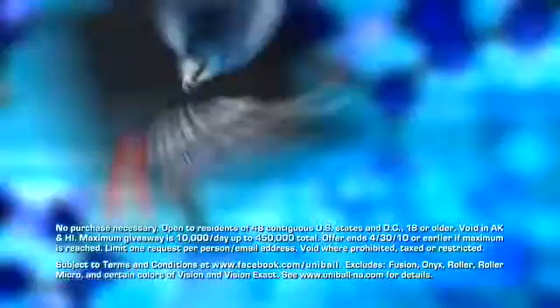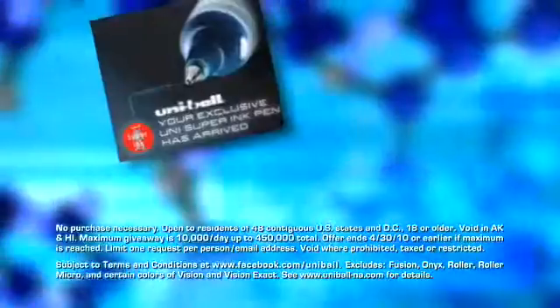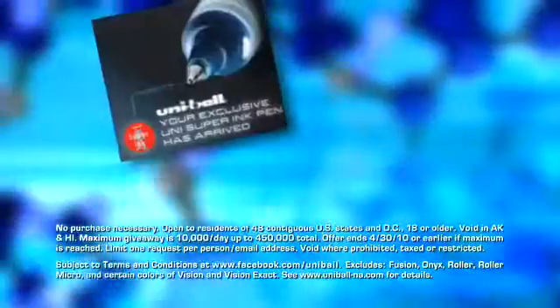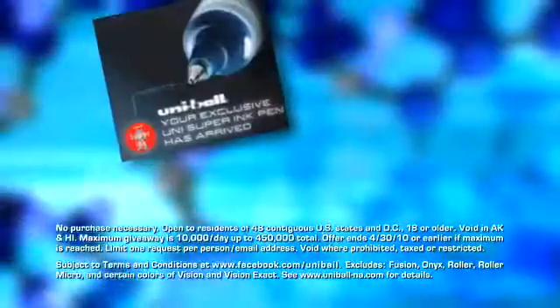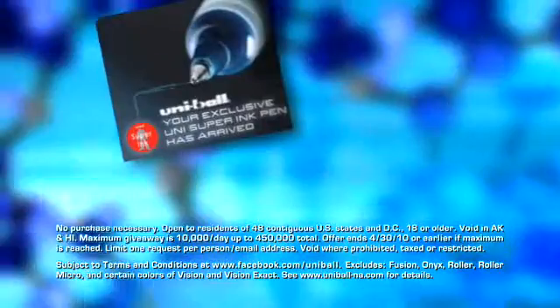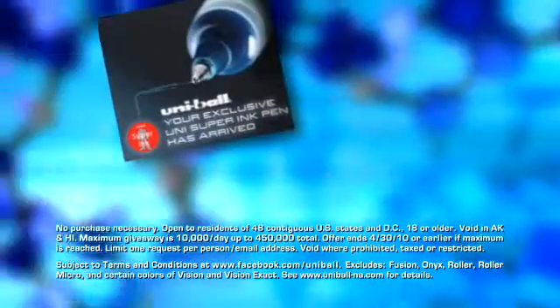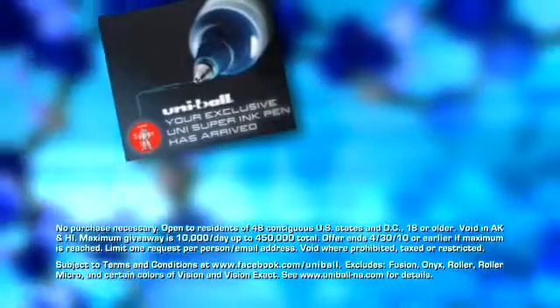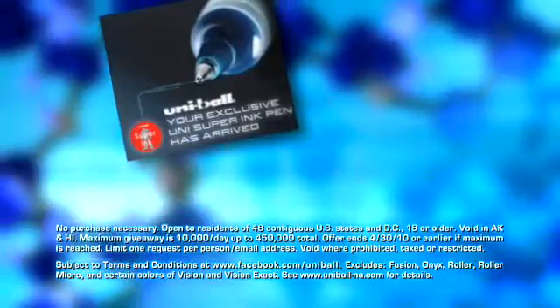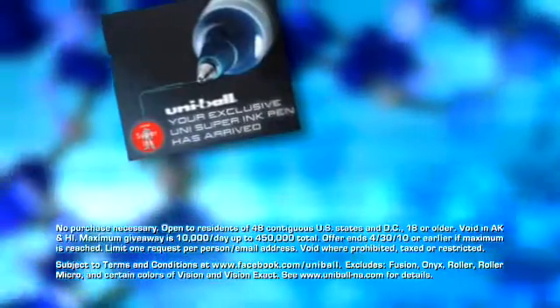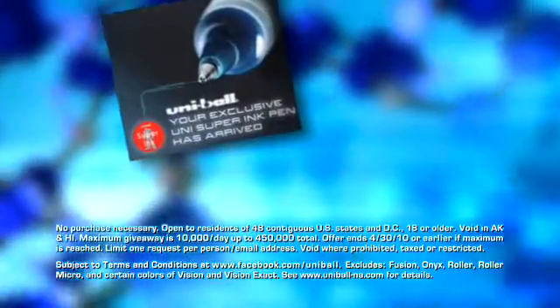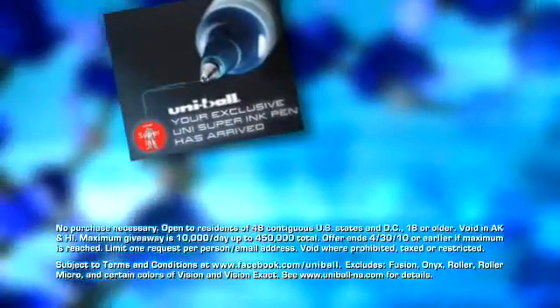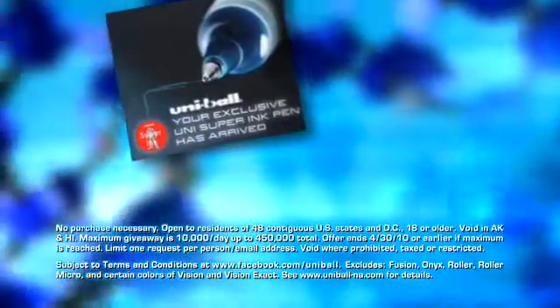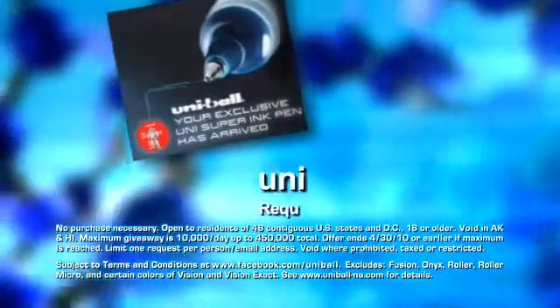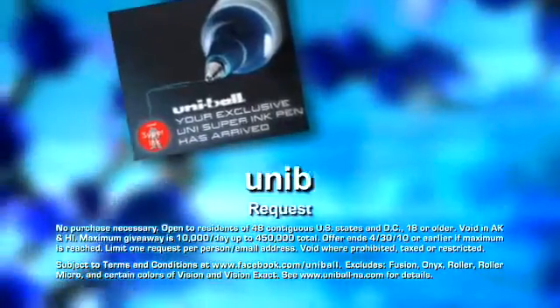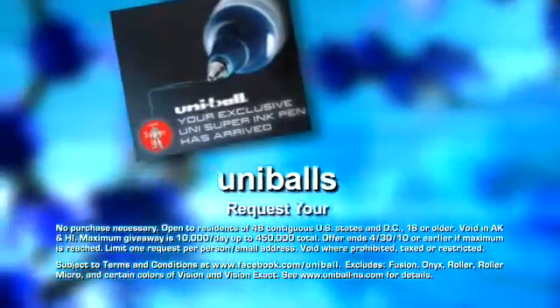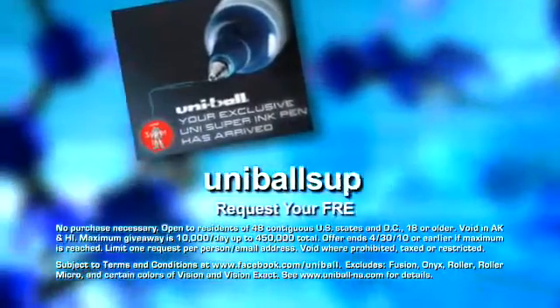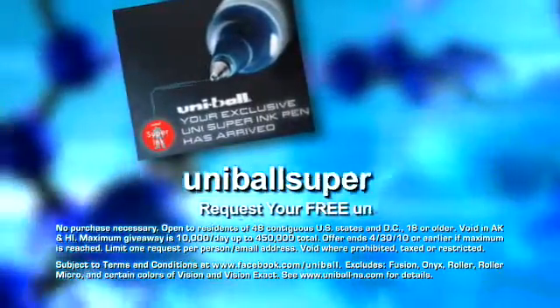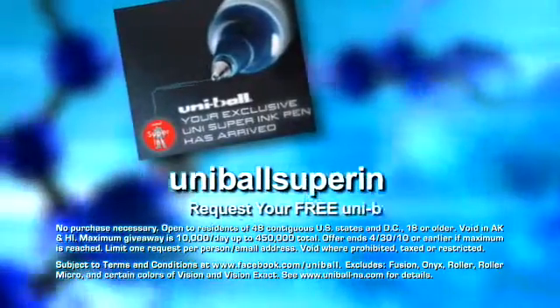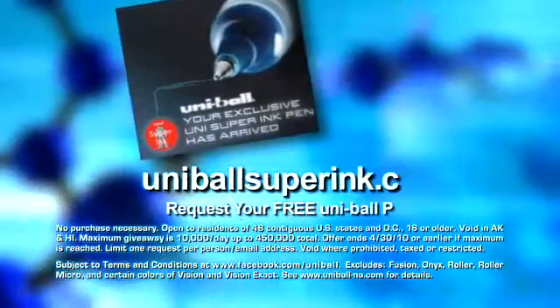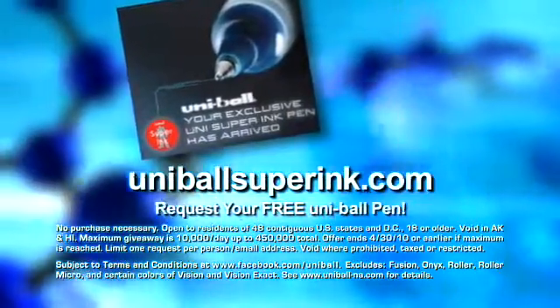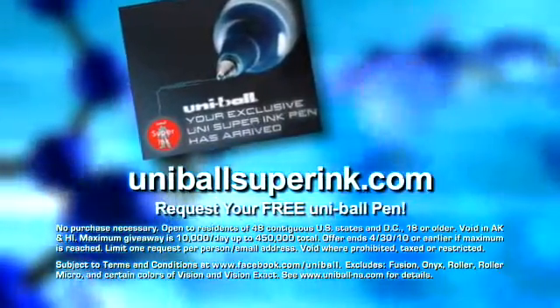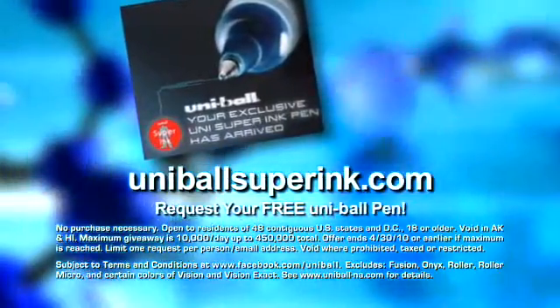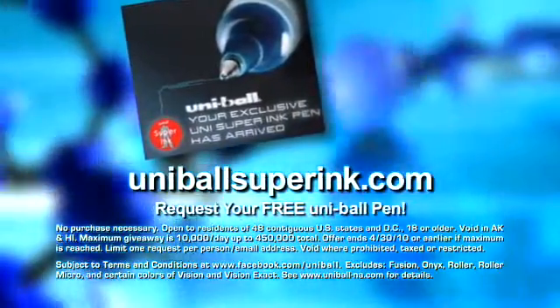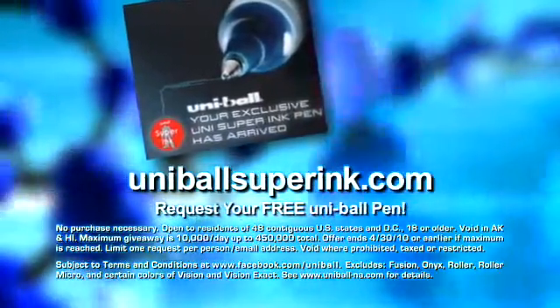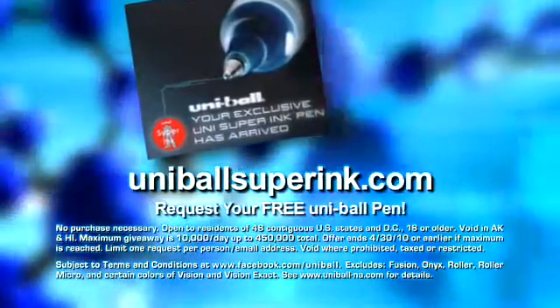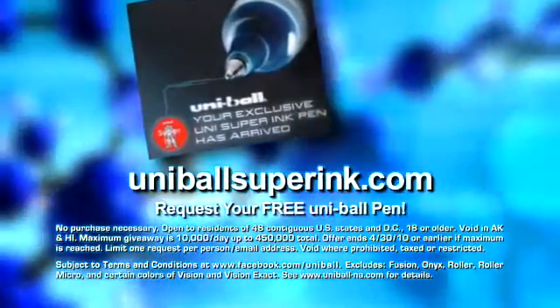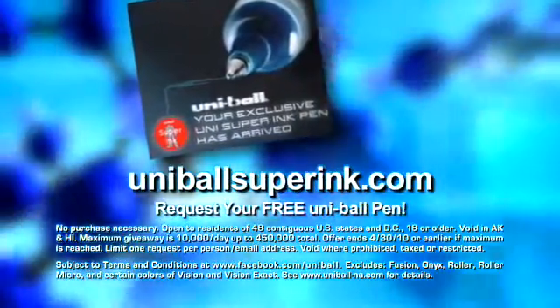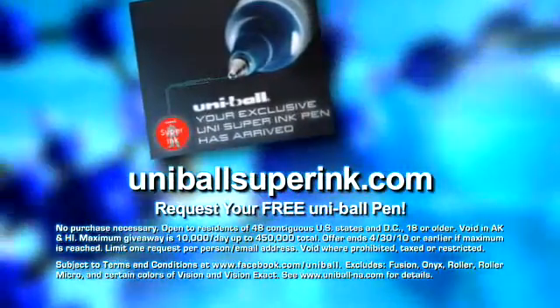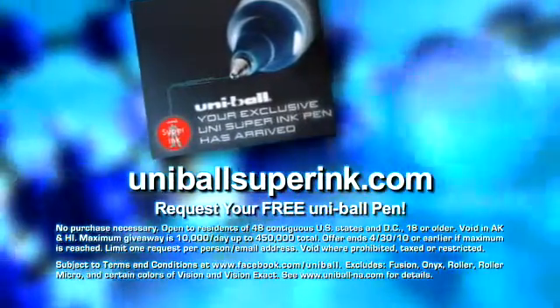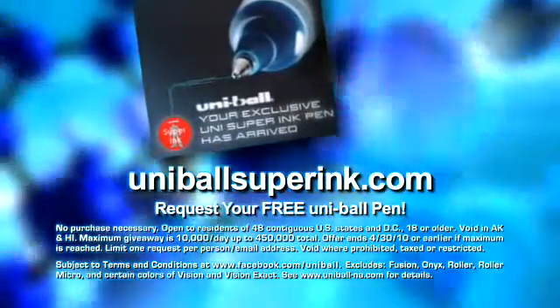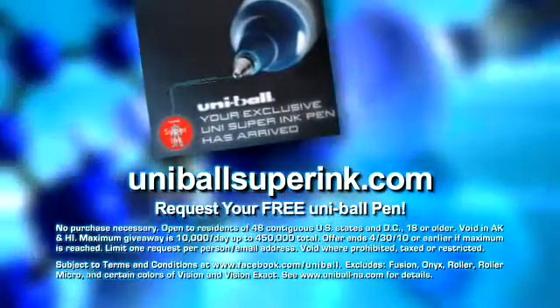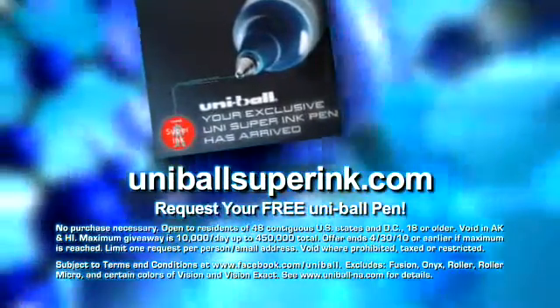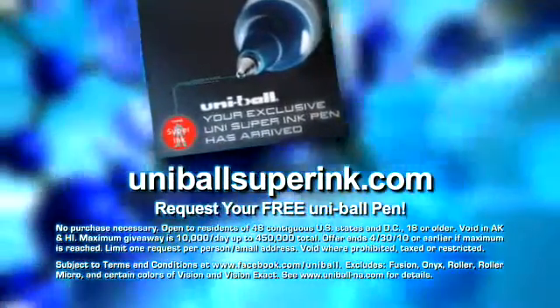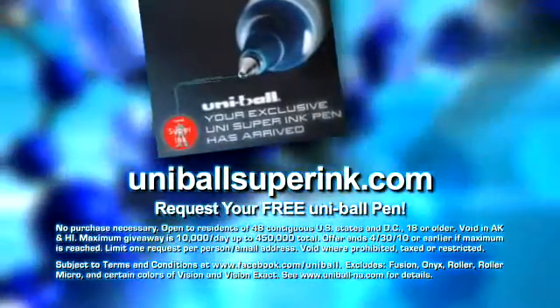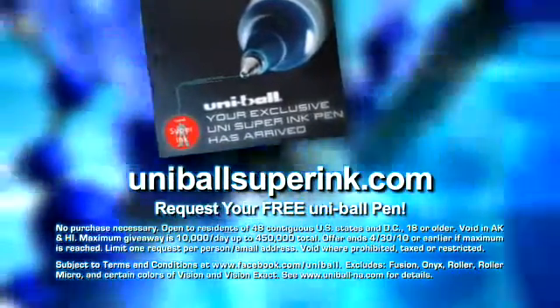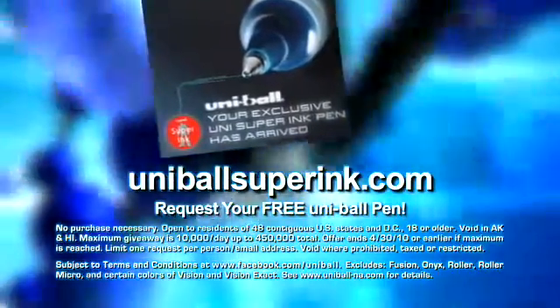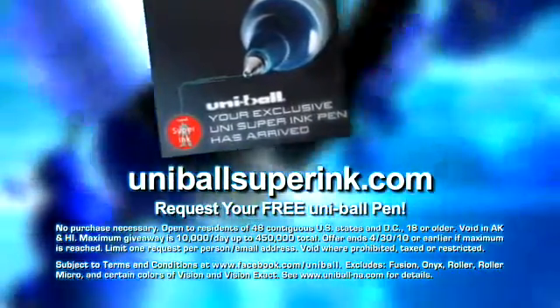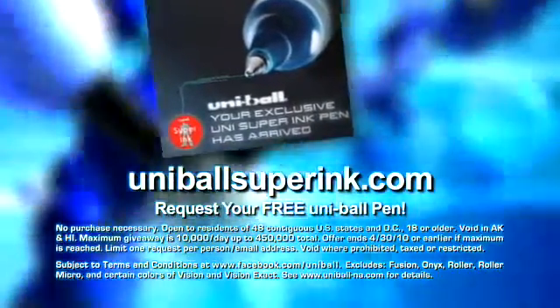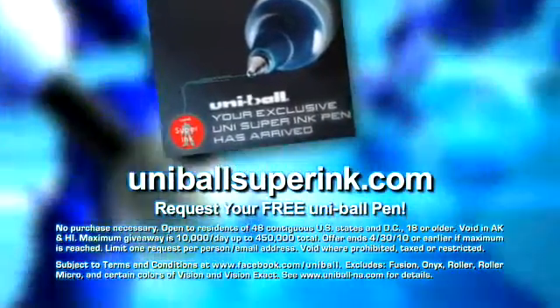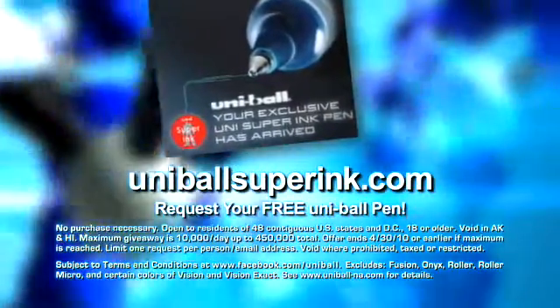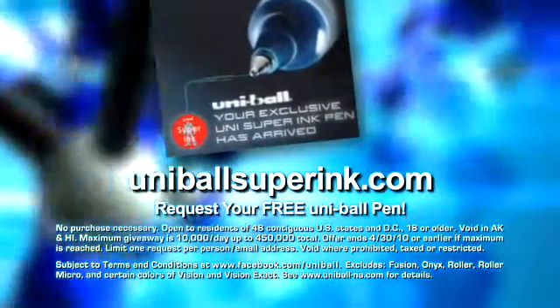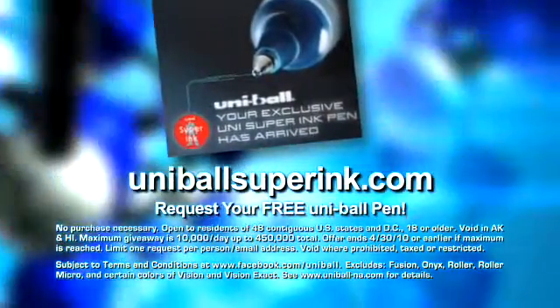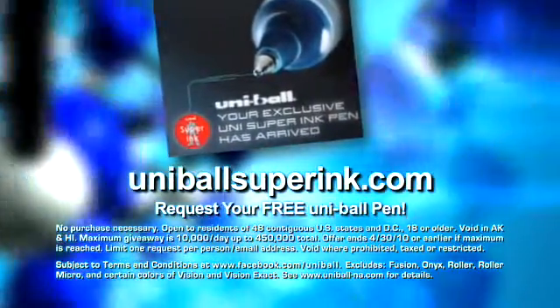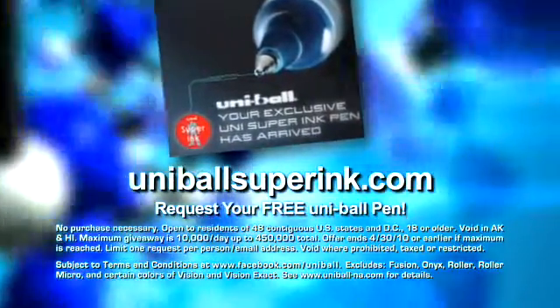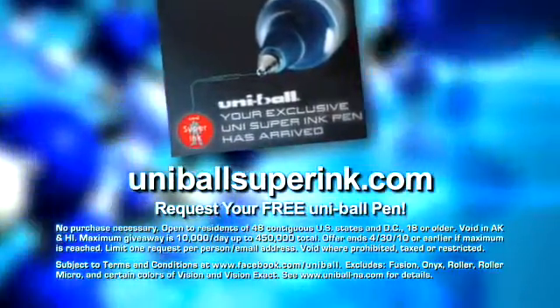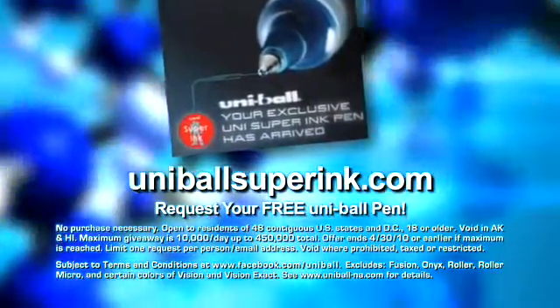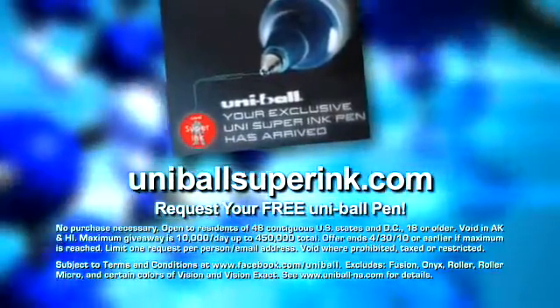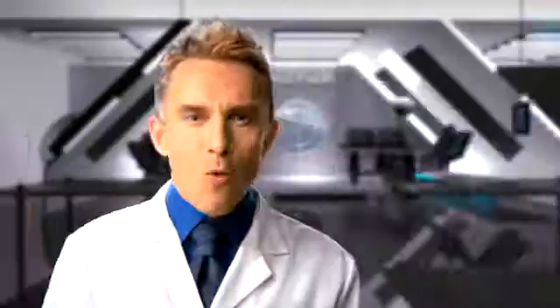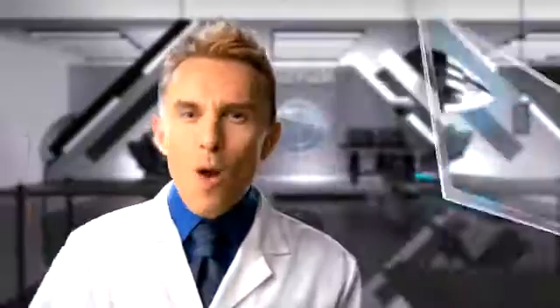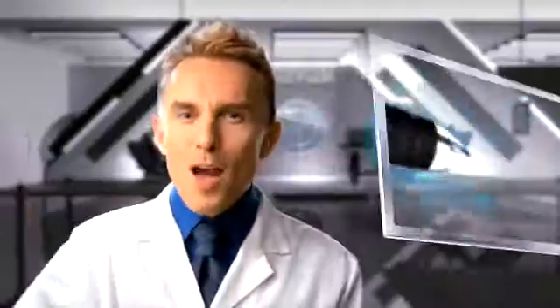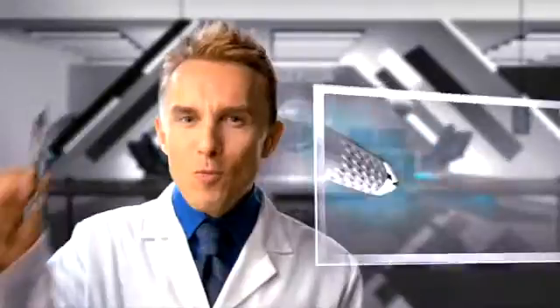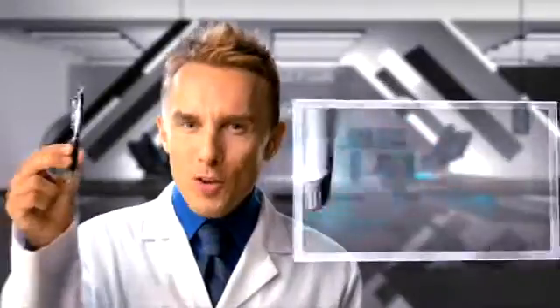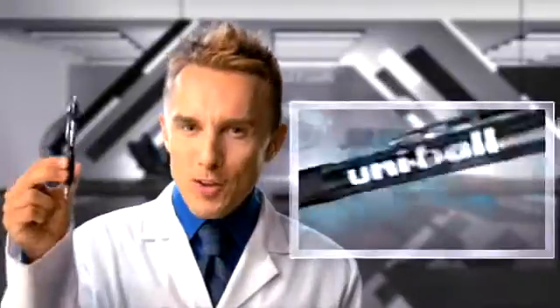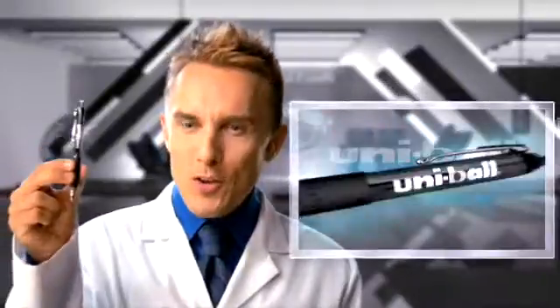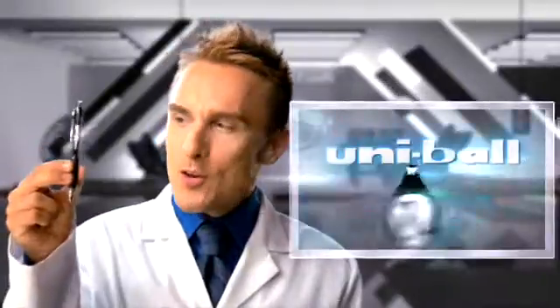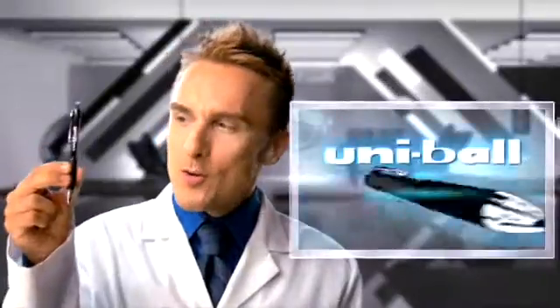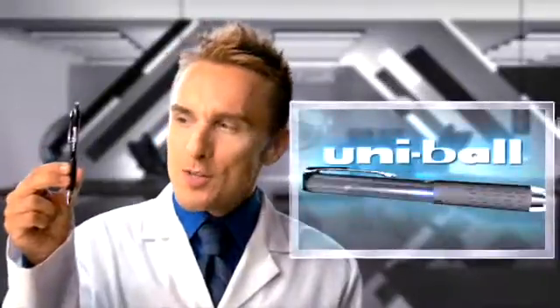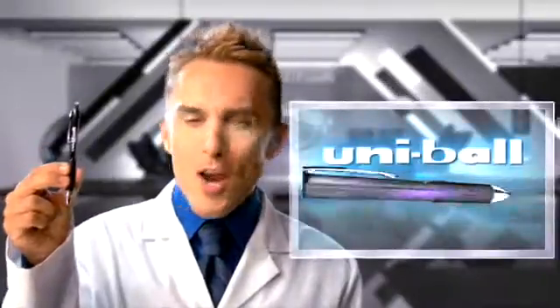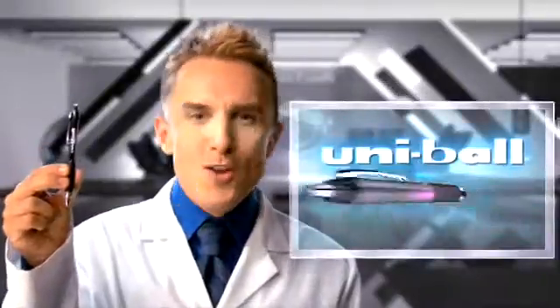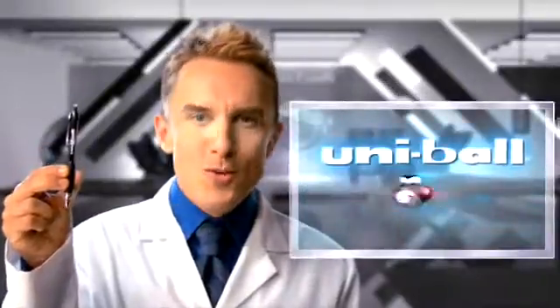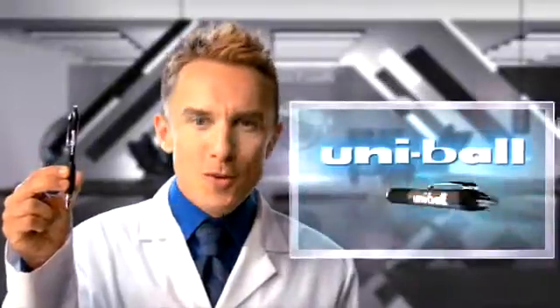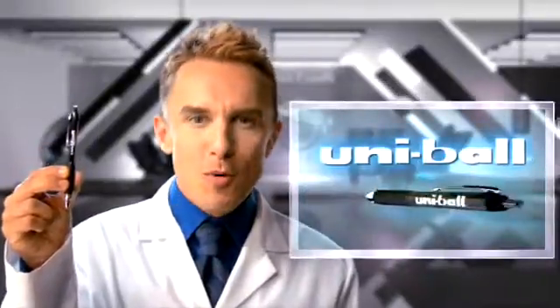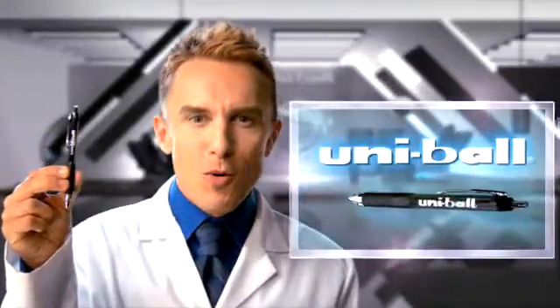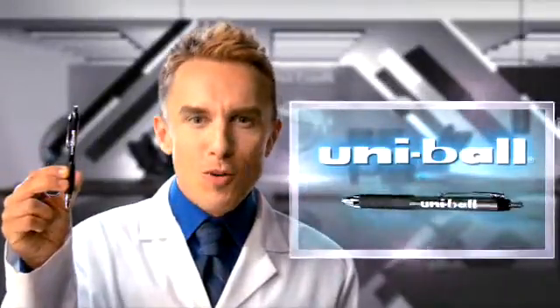Experience Super Ink for free. Go to Uni-ballSuperInk.com and request your free Uni-ball pens. Why wouldn't you use a Uni-ball?